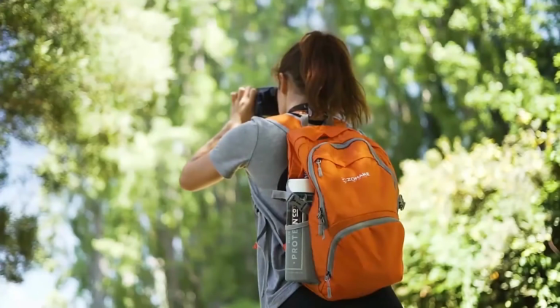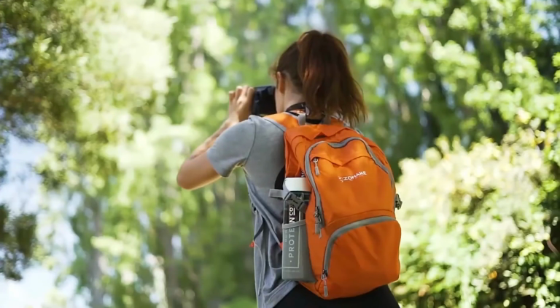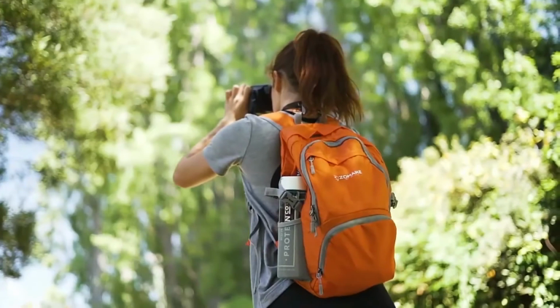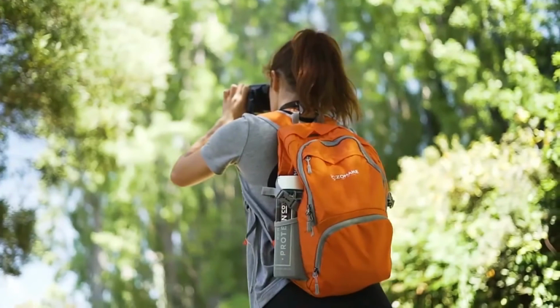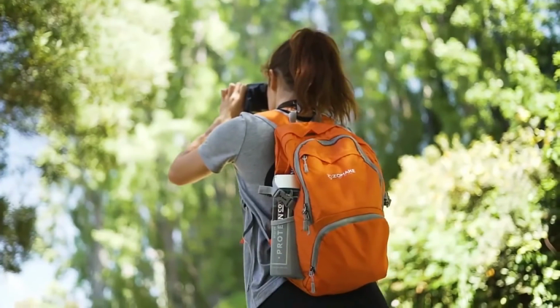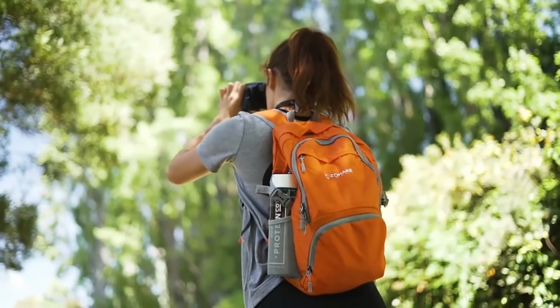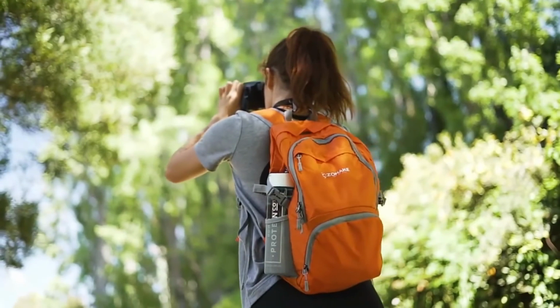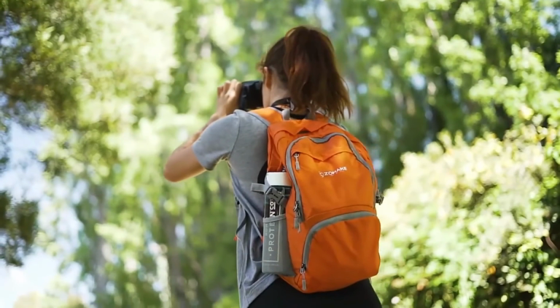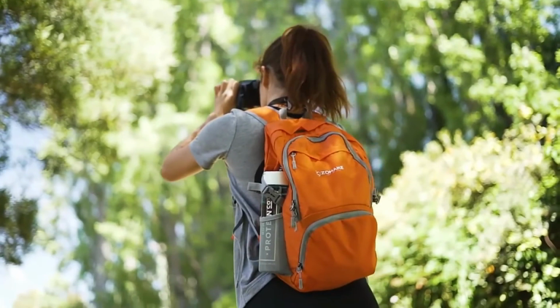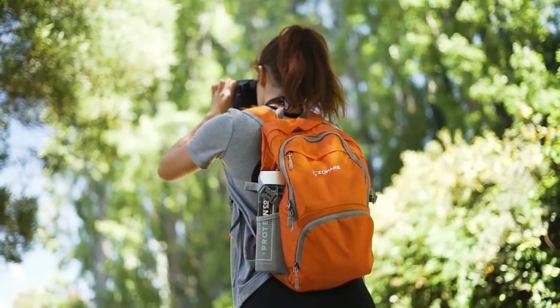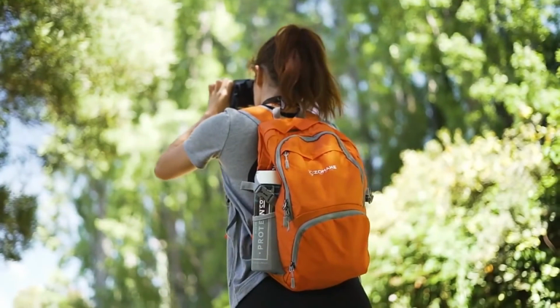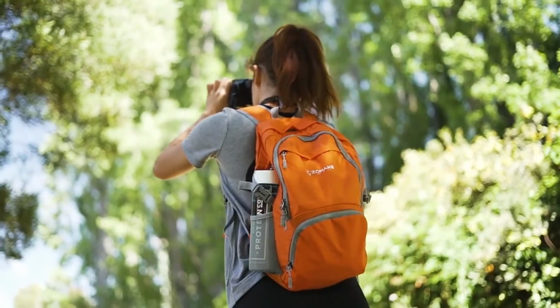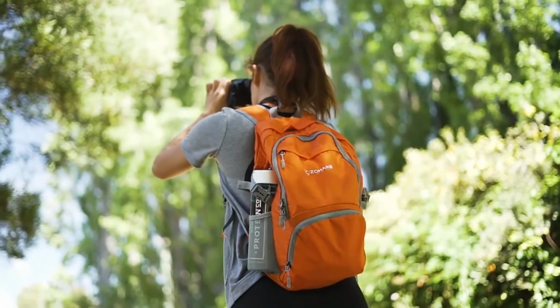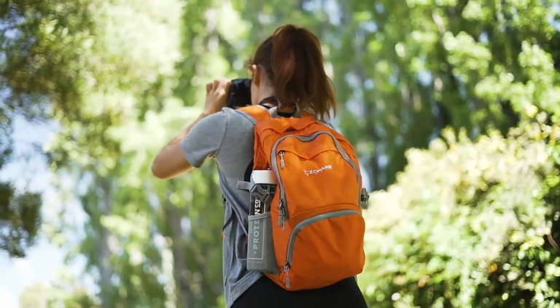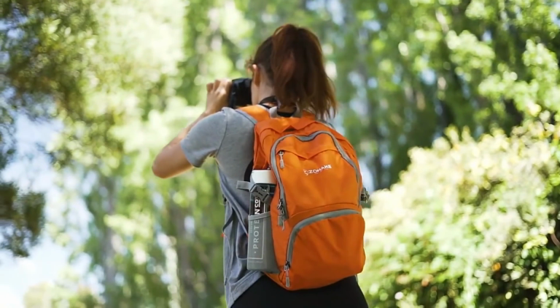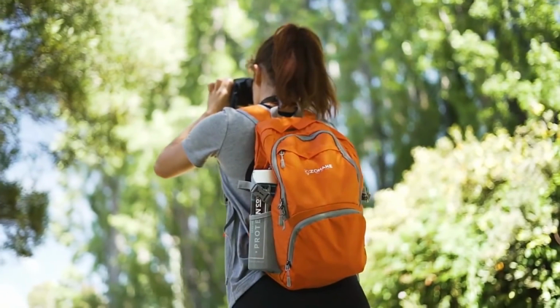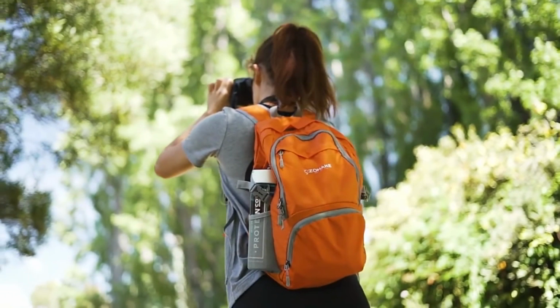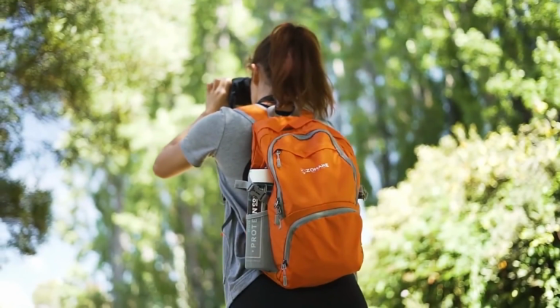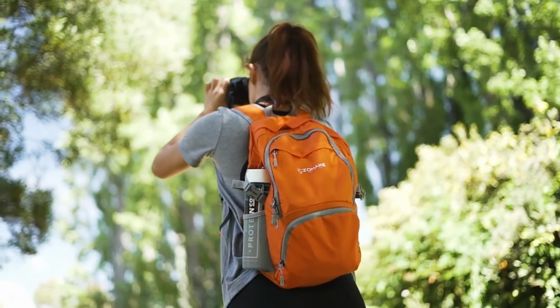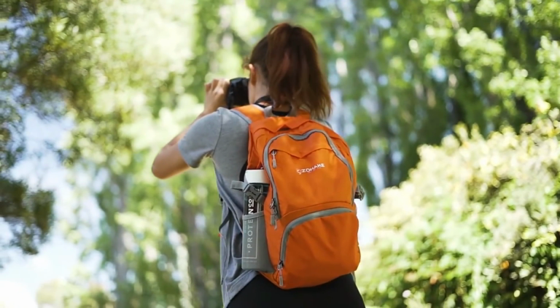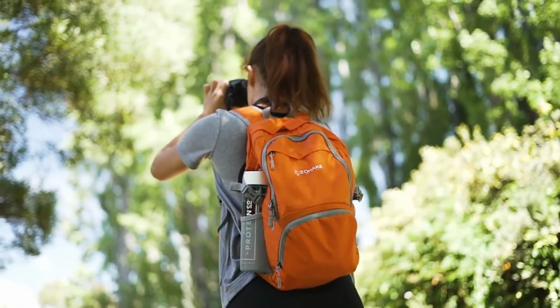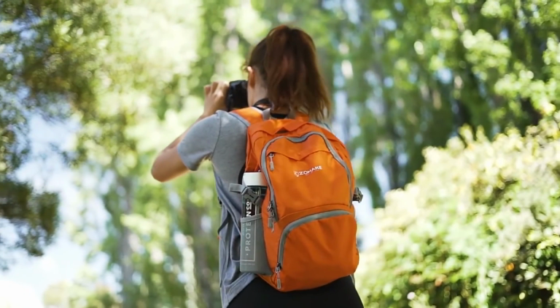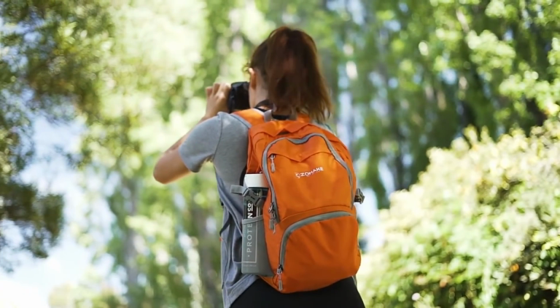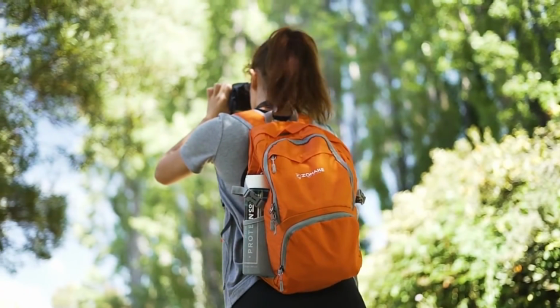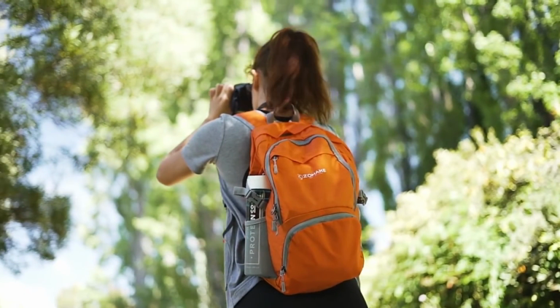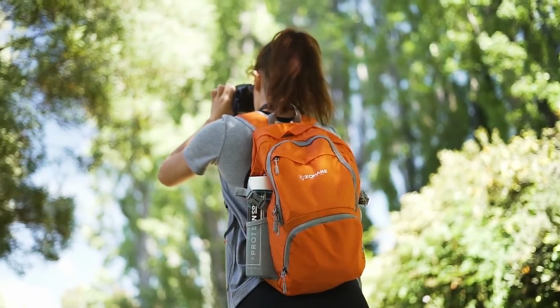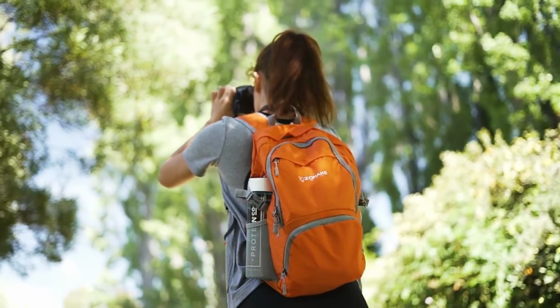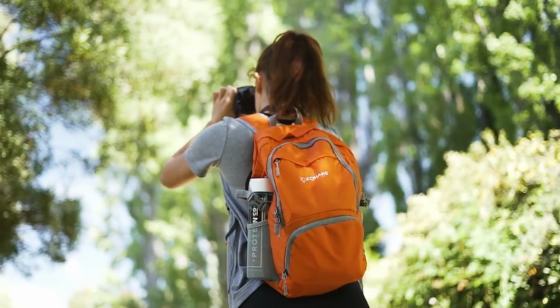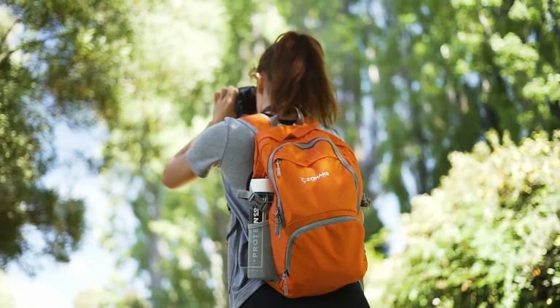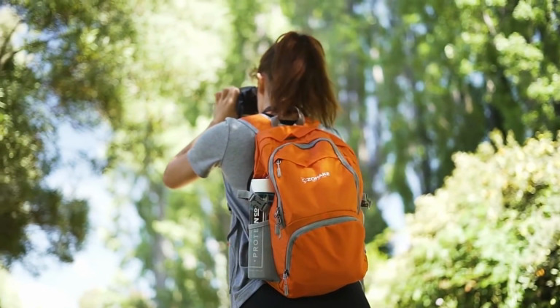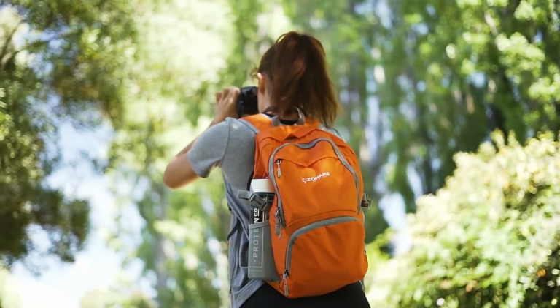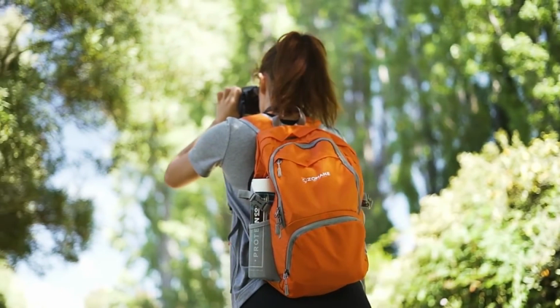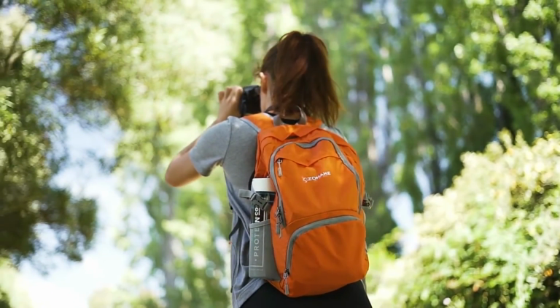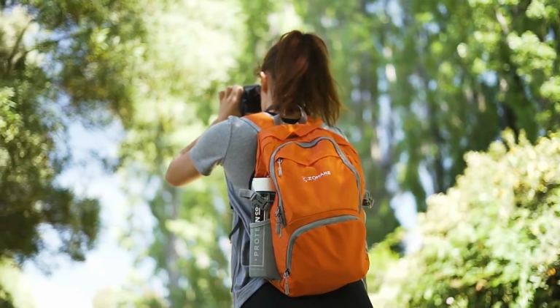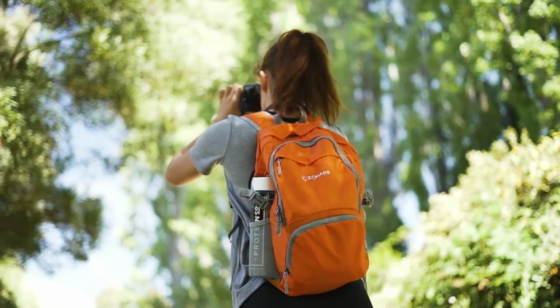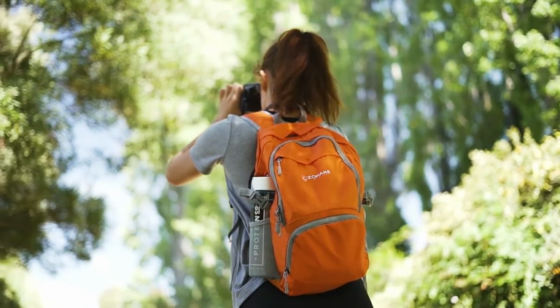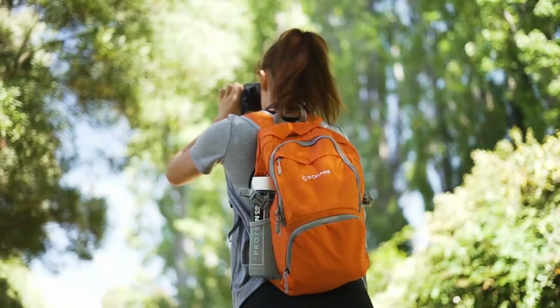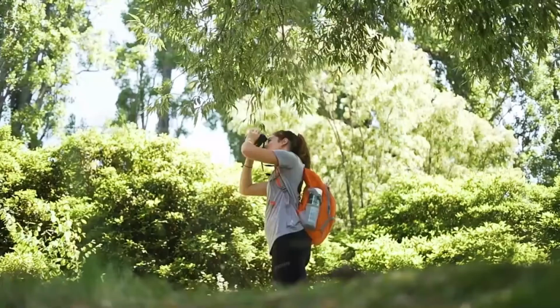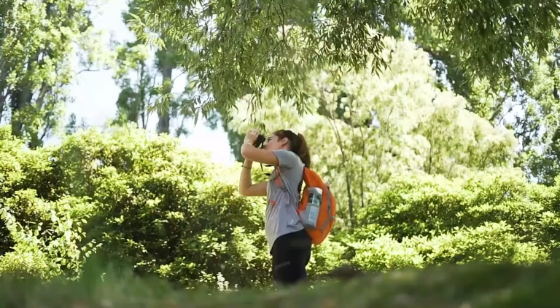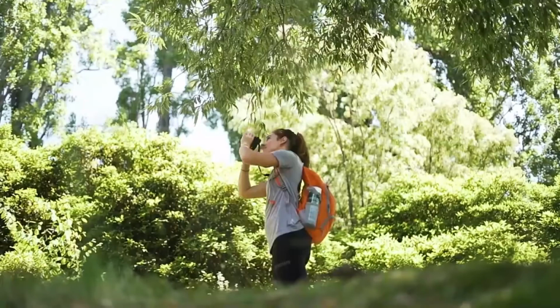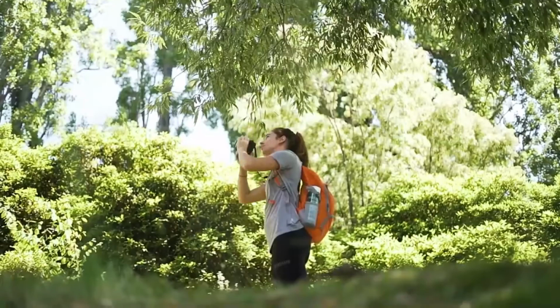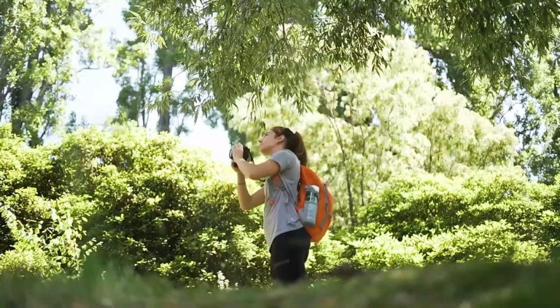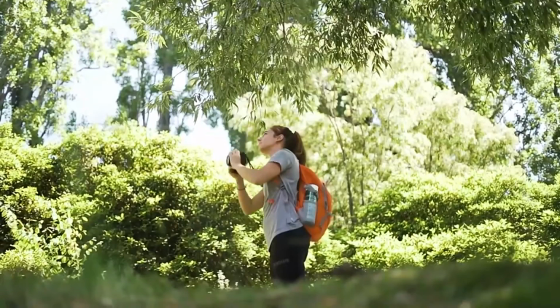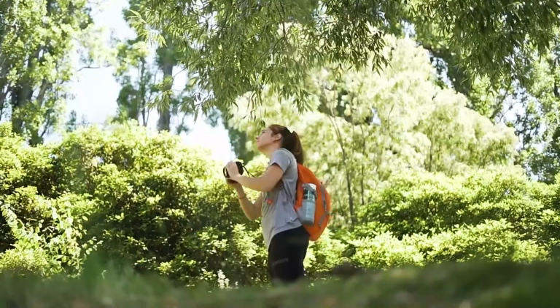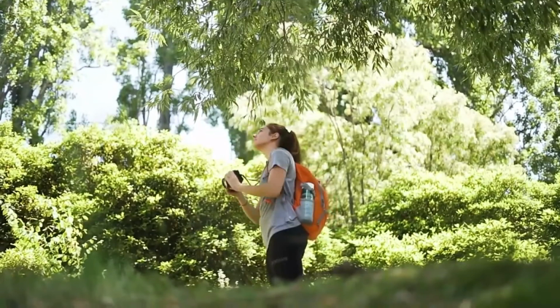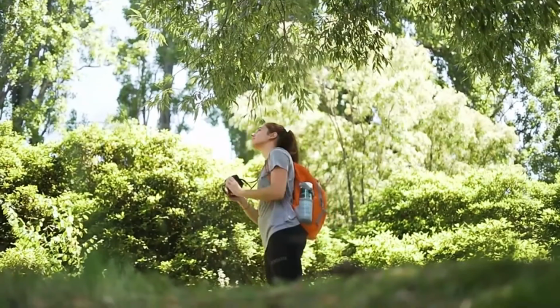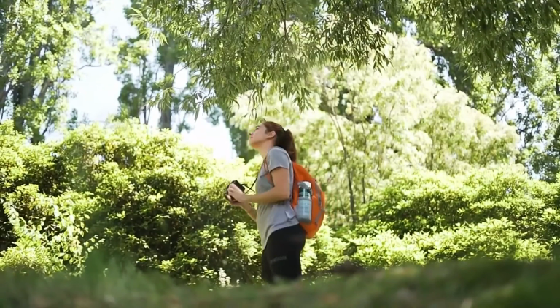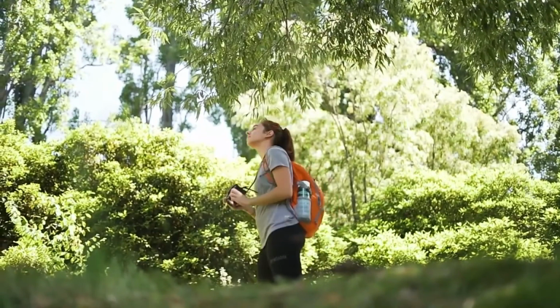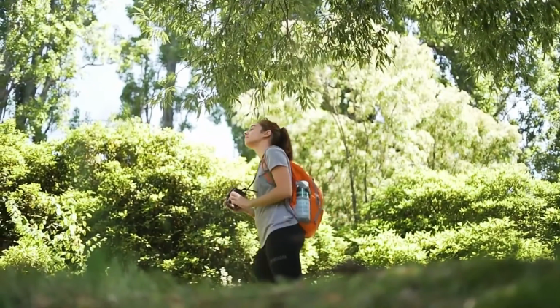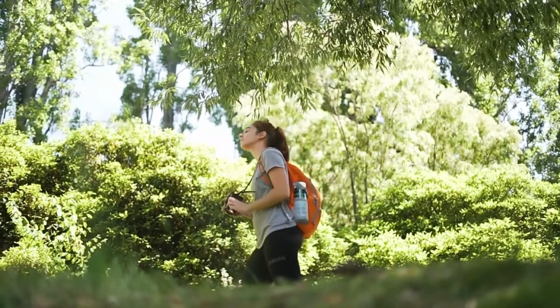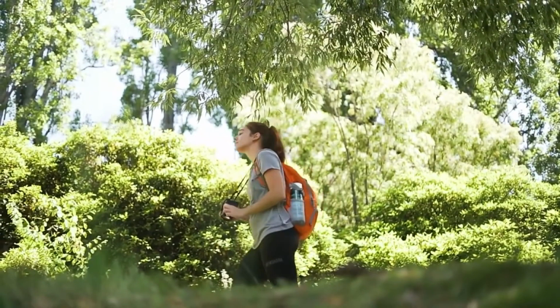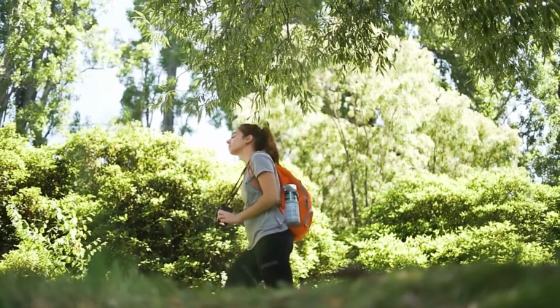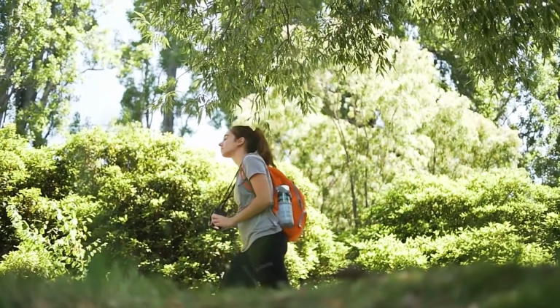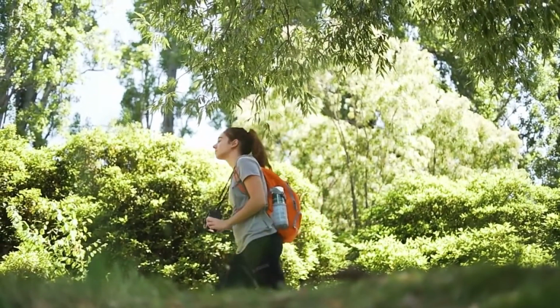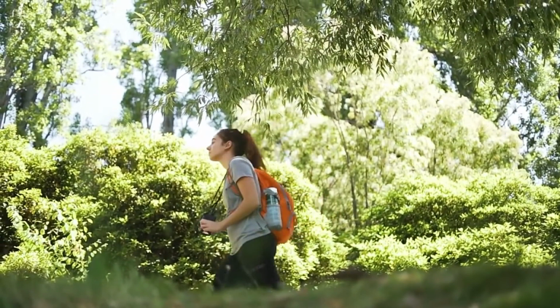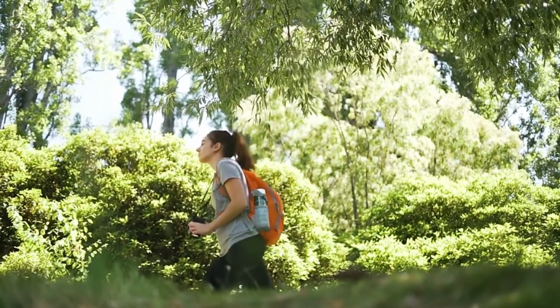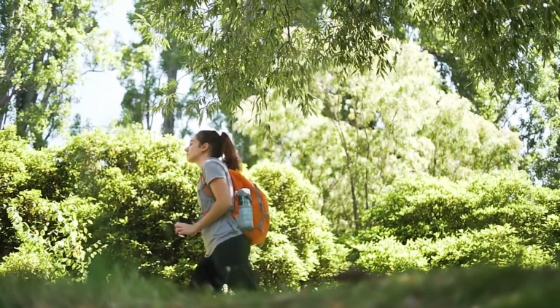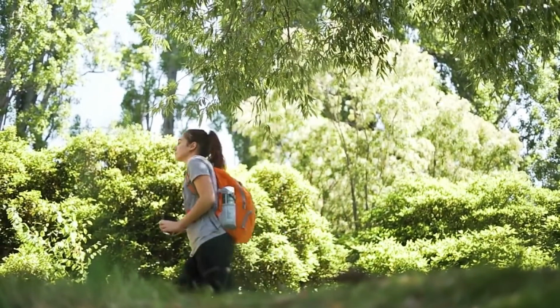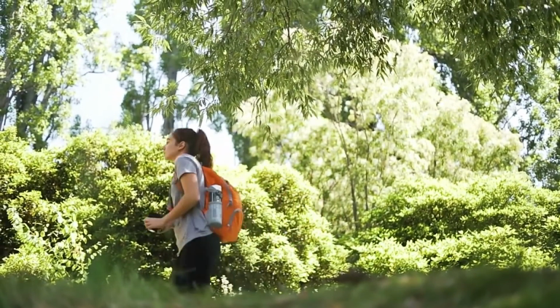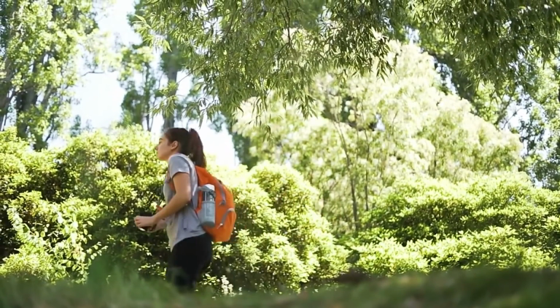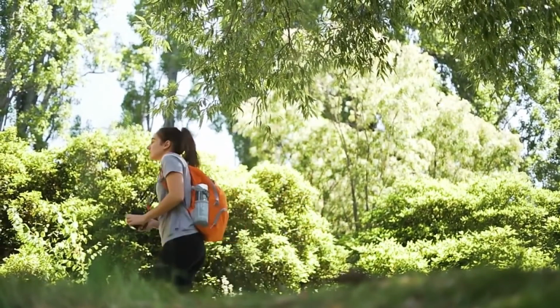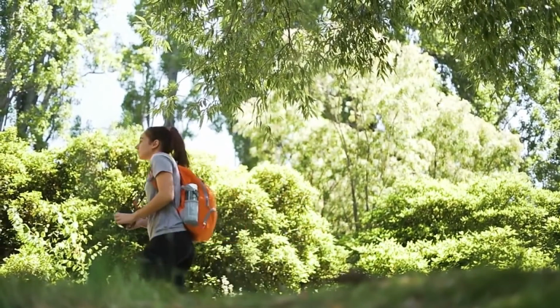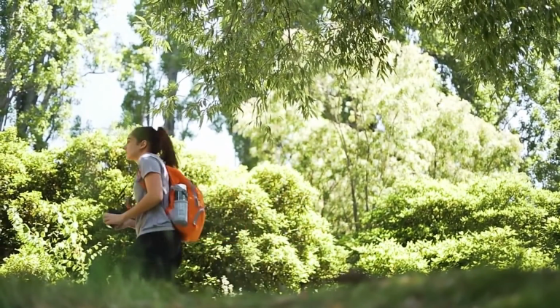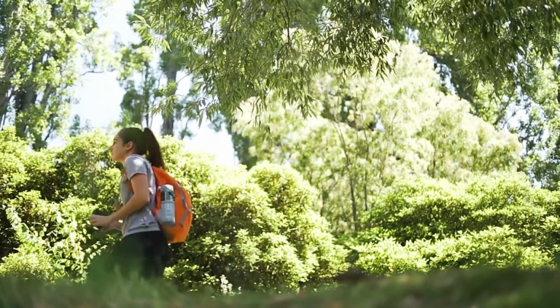This stylish backpack has breathable widened shoulder straps with sponge padding, which helps relieve the stress from your shoulder.